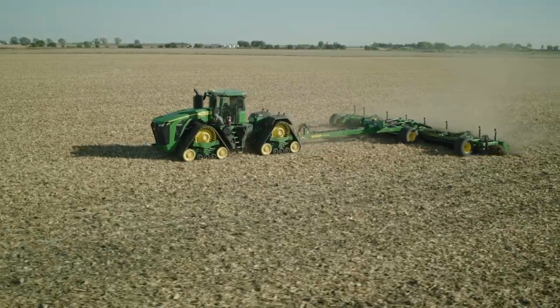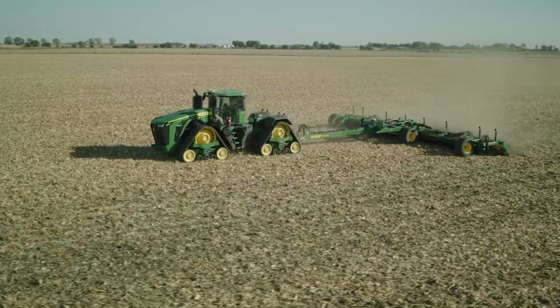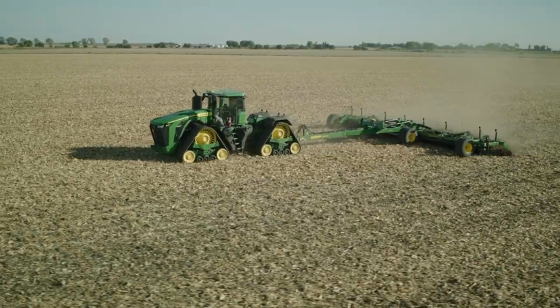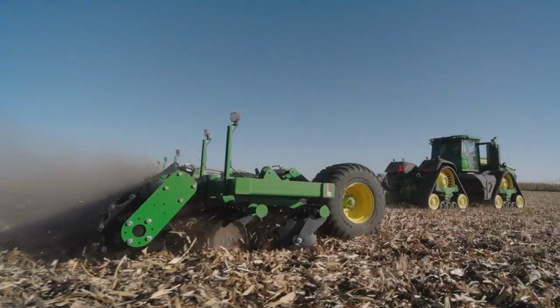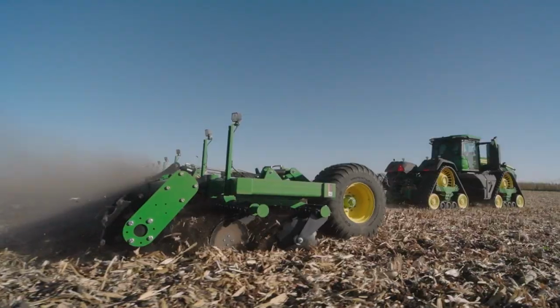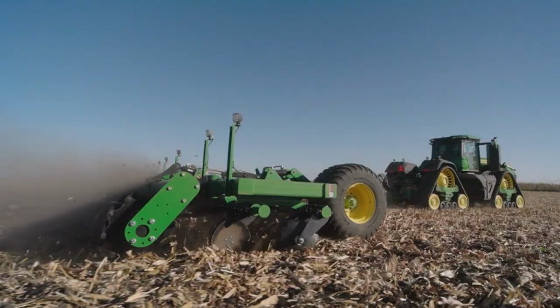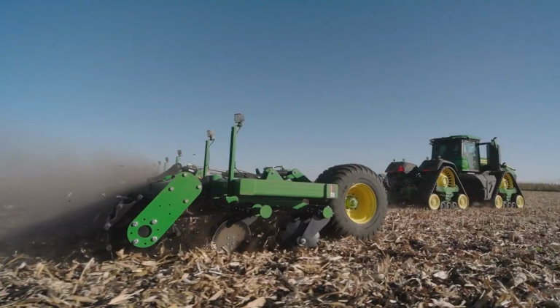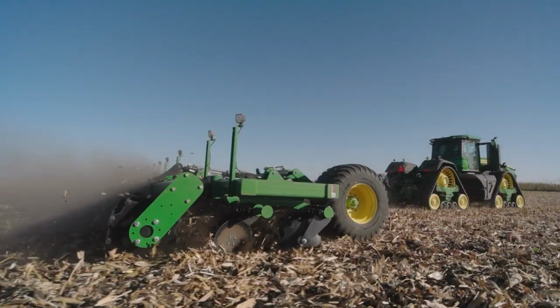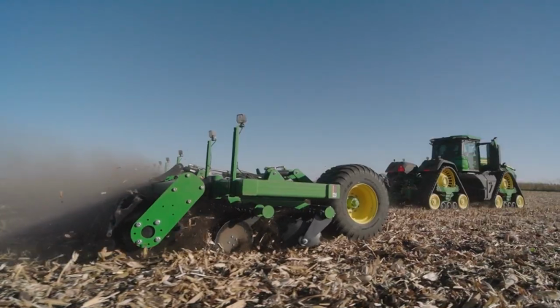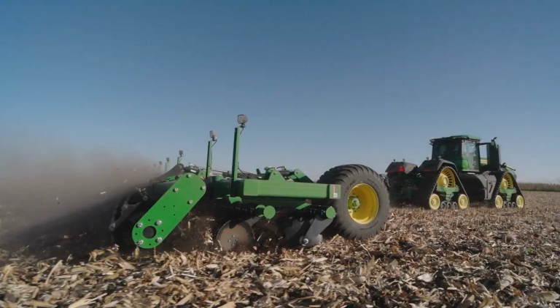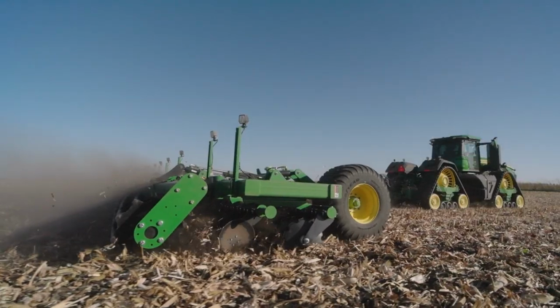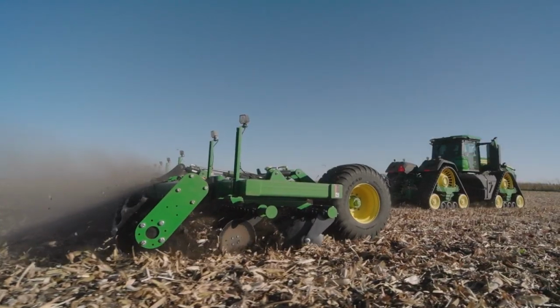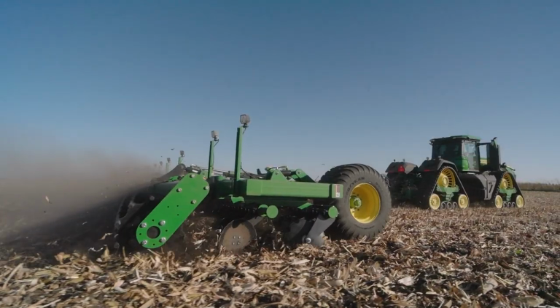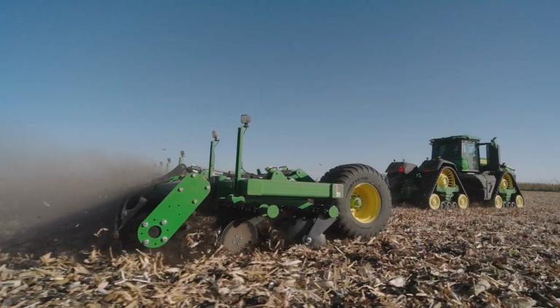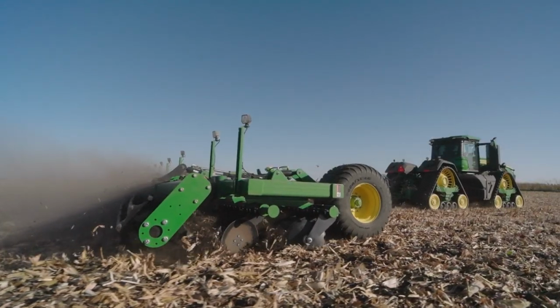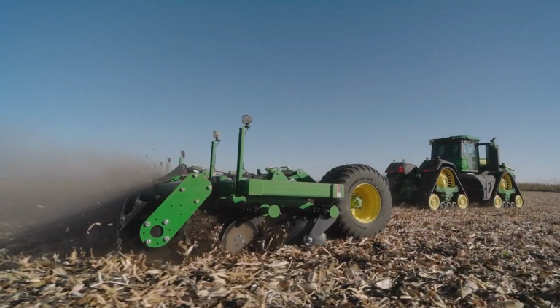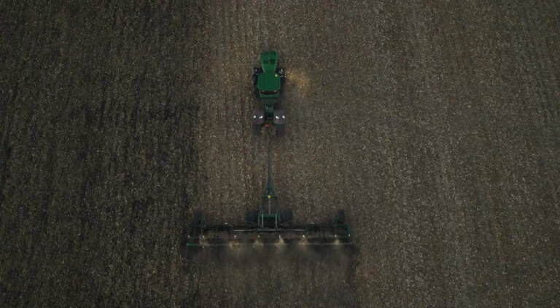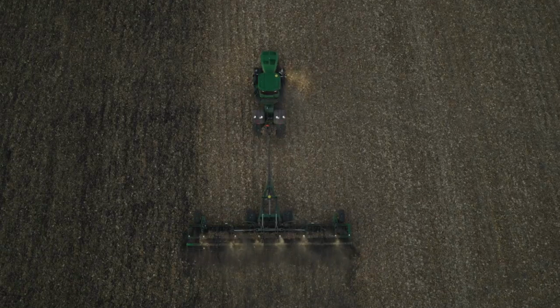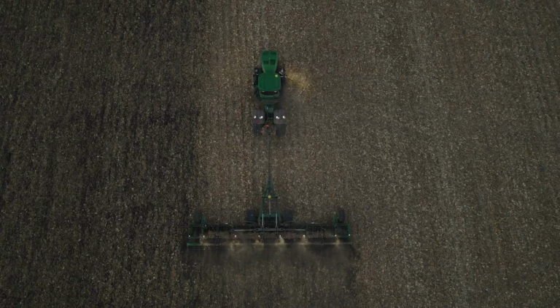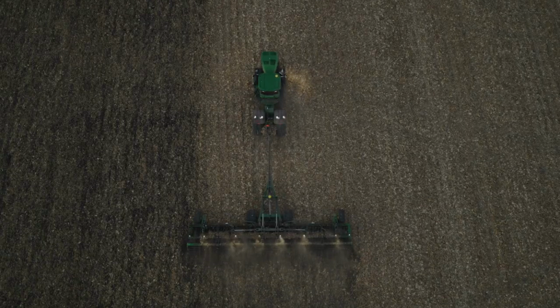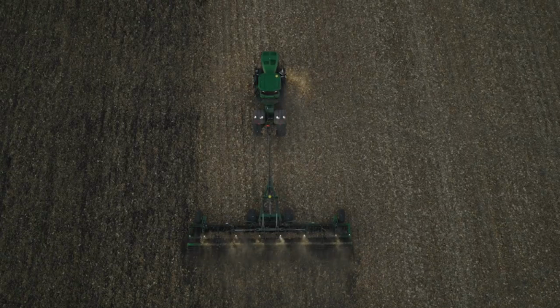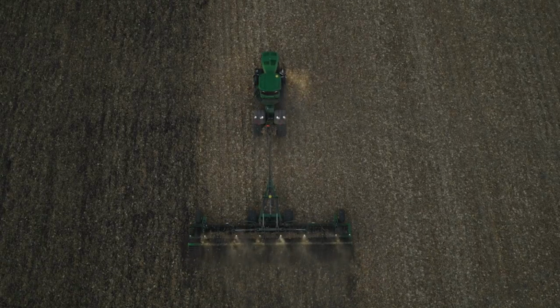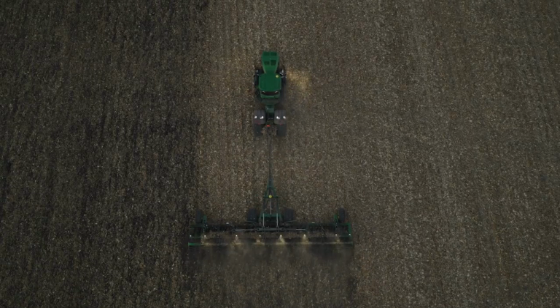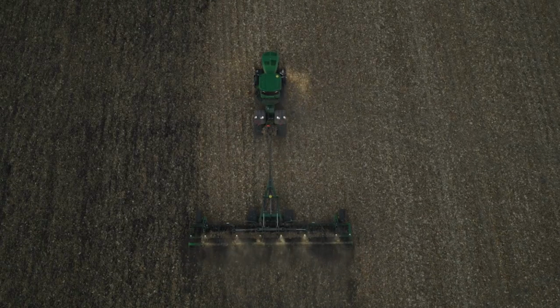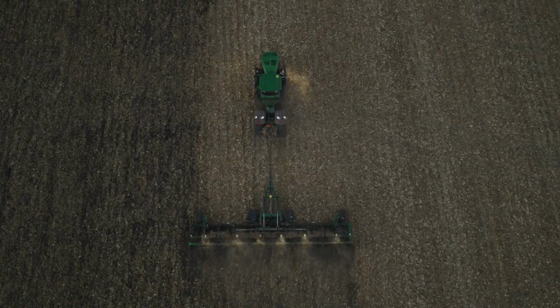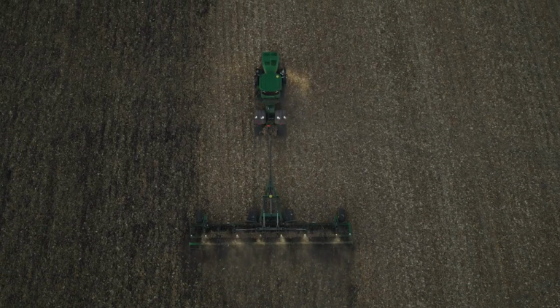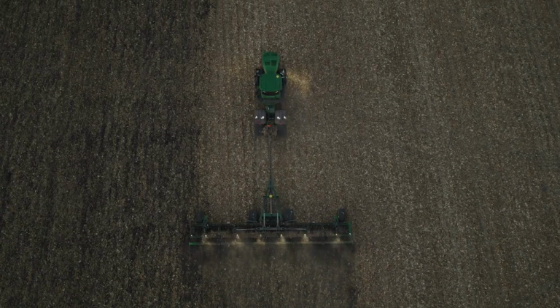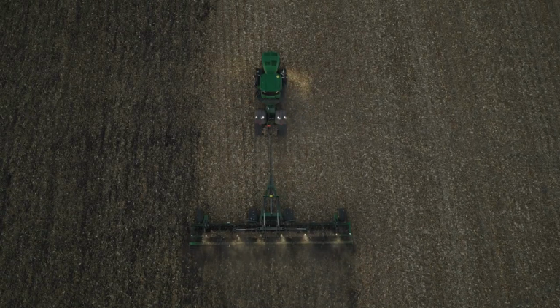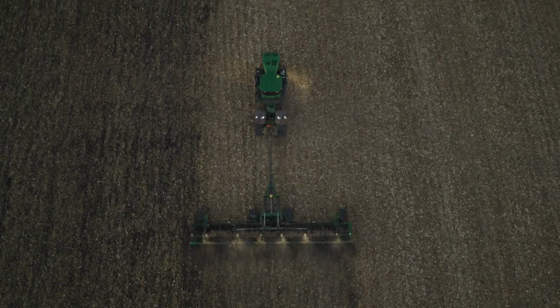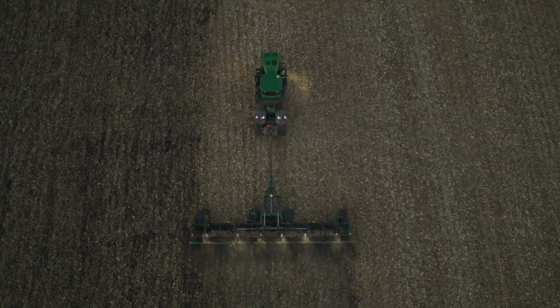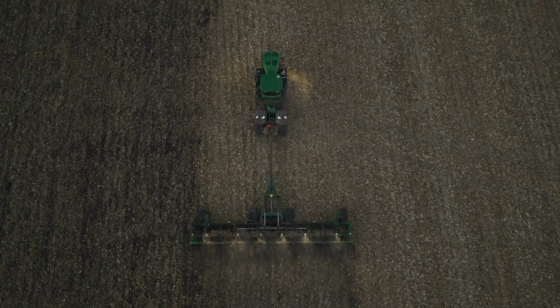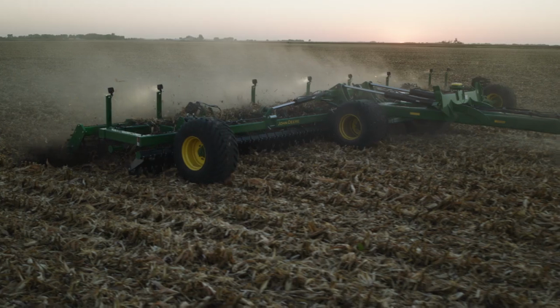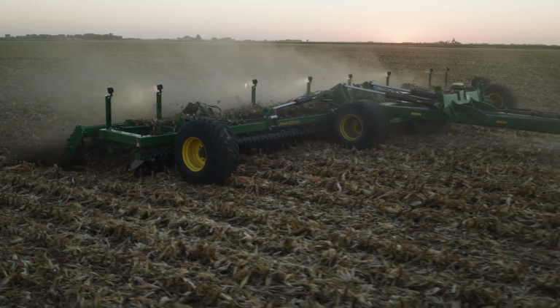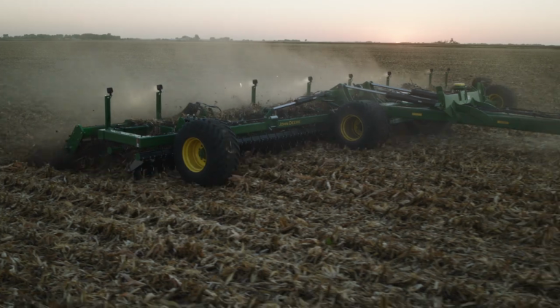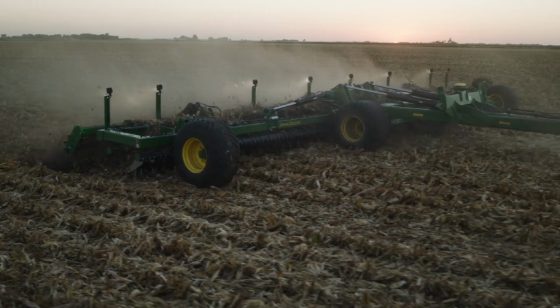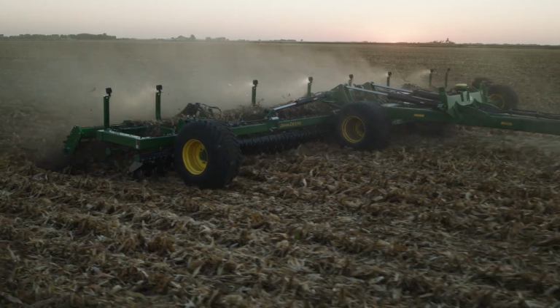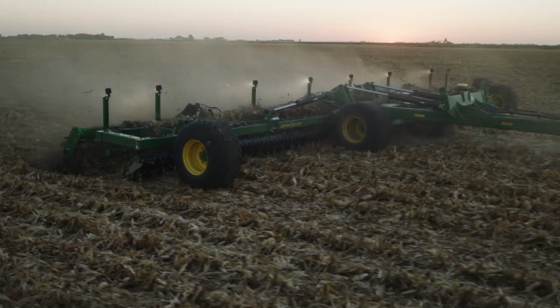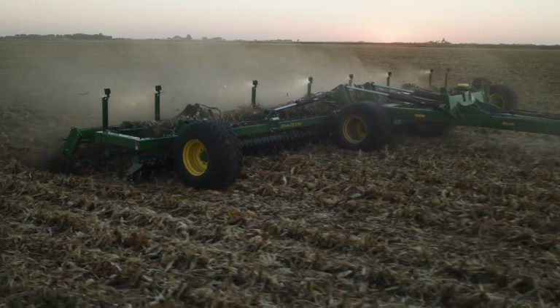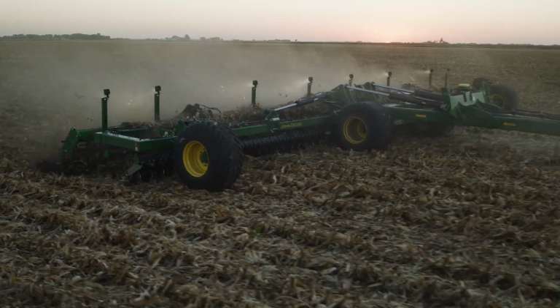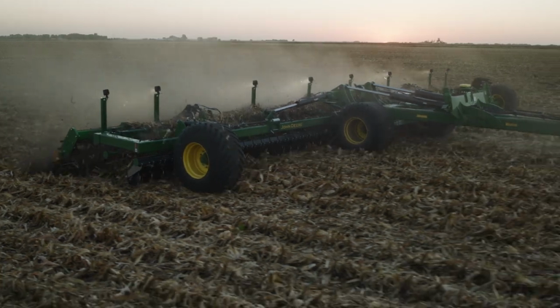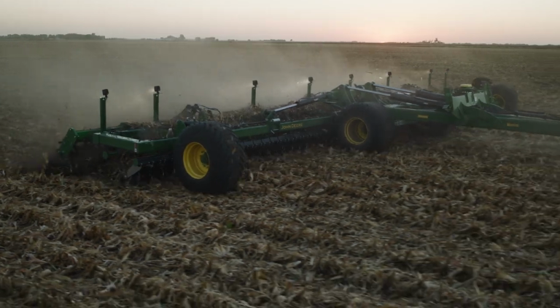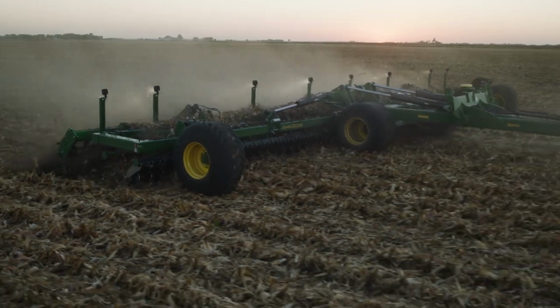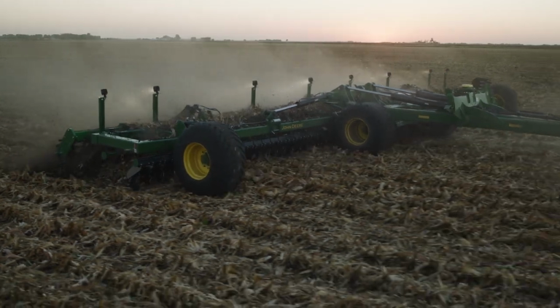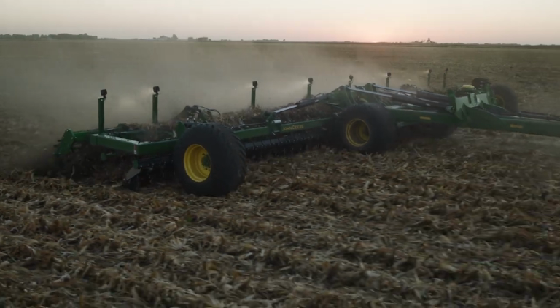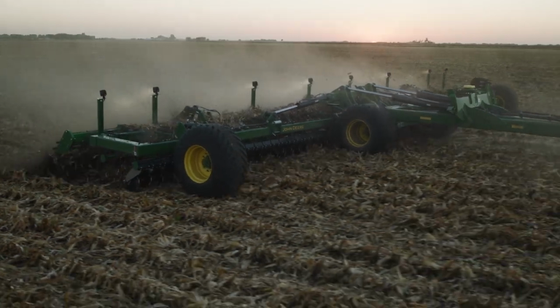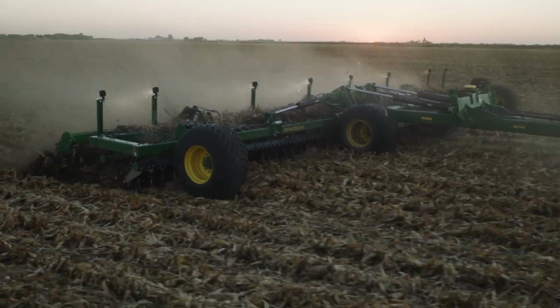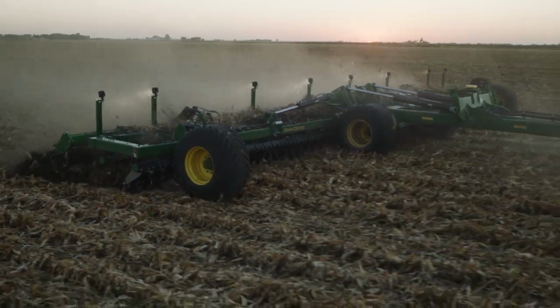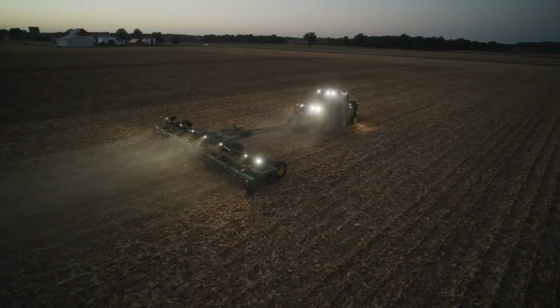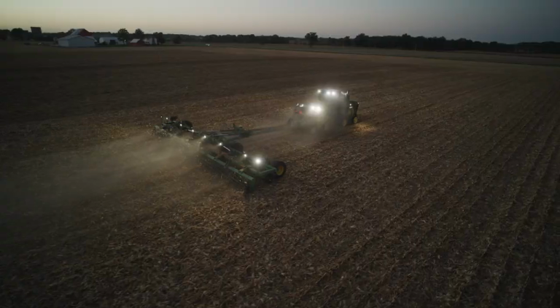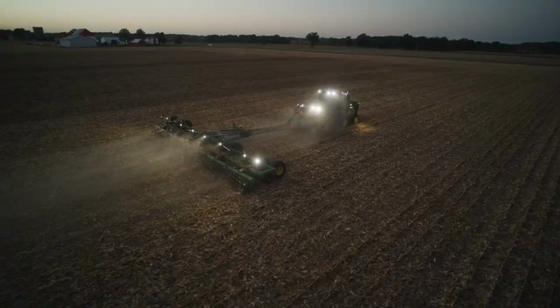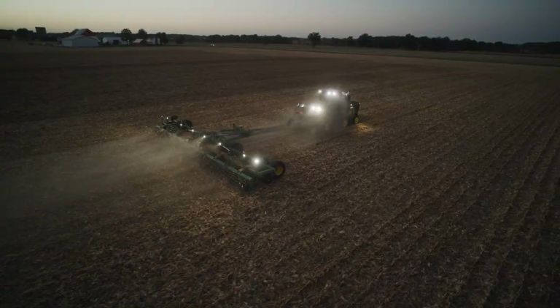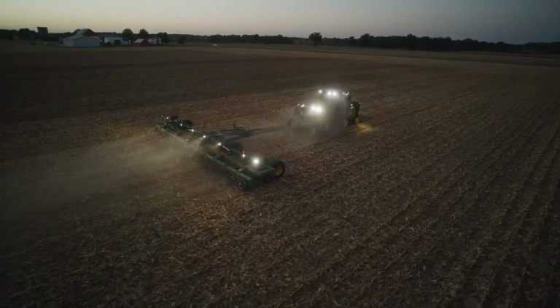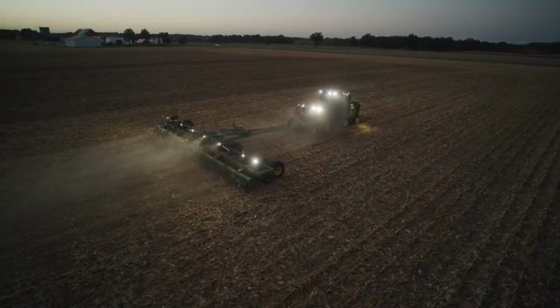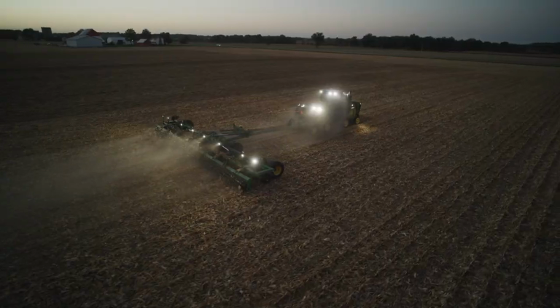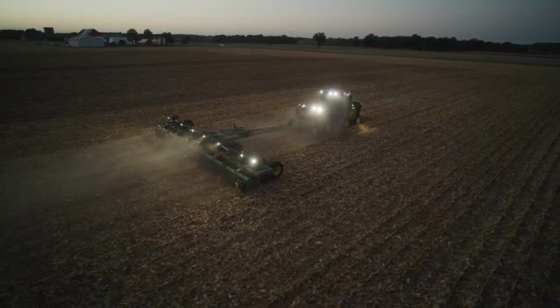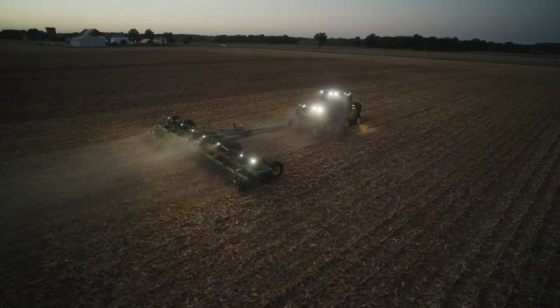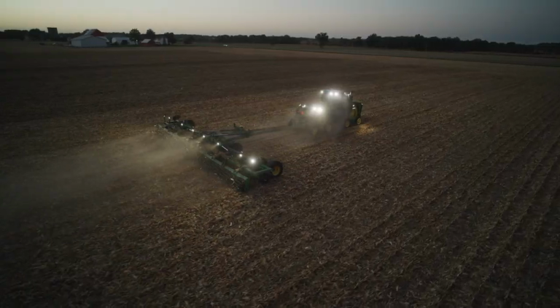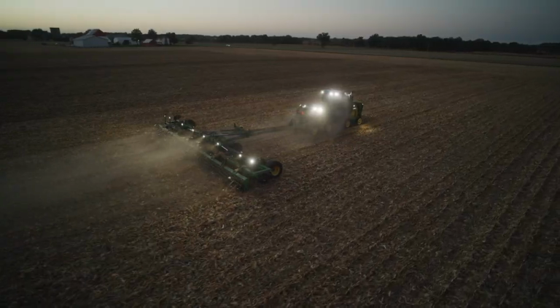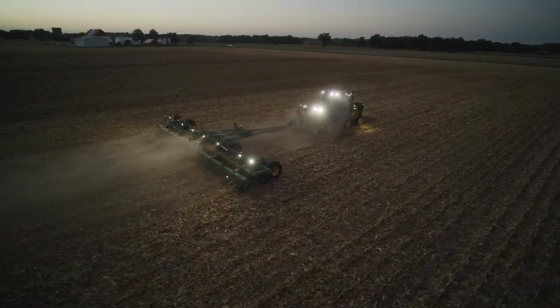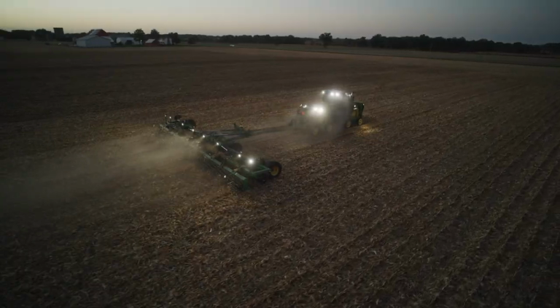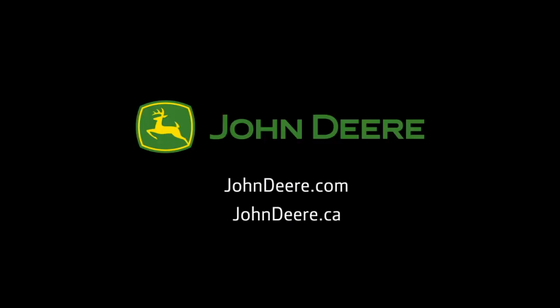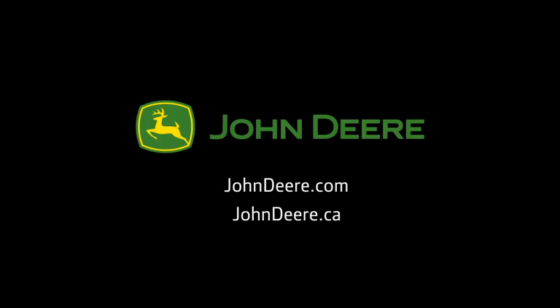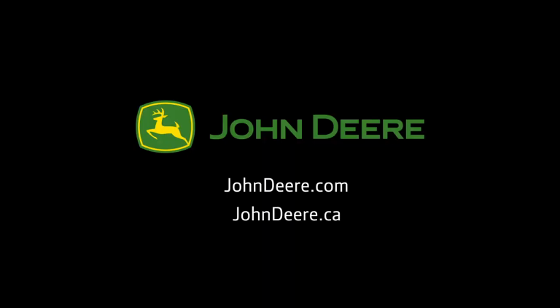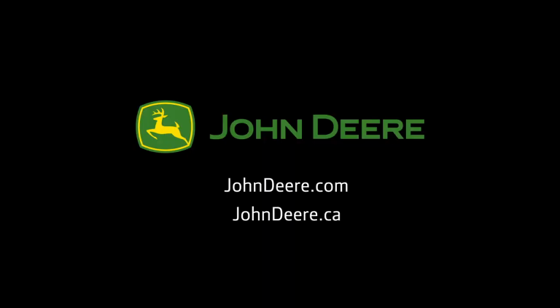Performance you love, reliability you can trust. The John Deere HSD series high-speed discs.